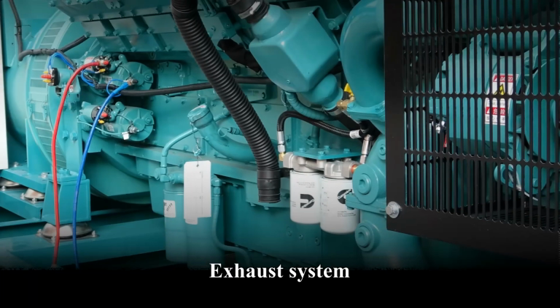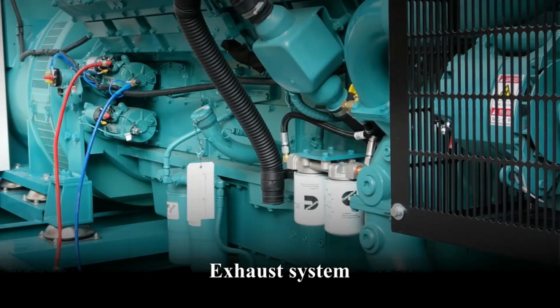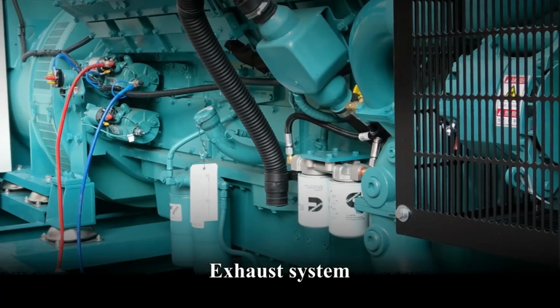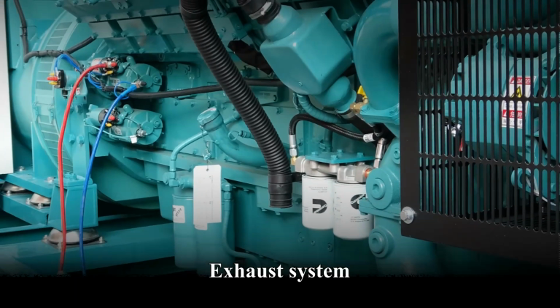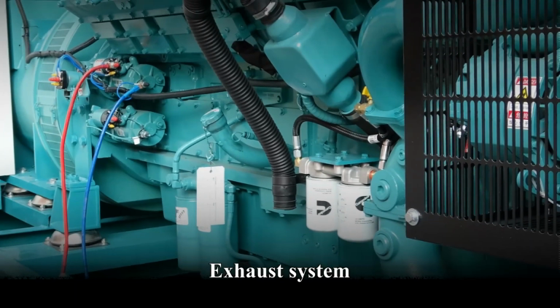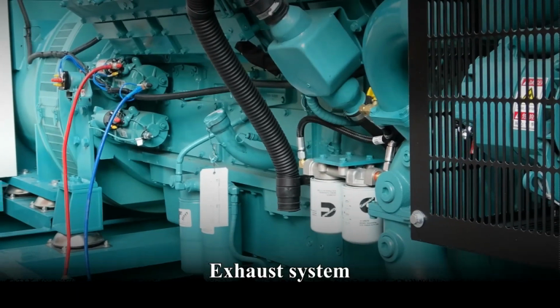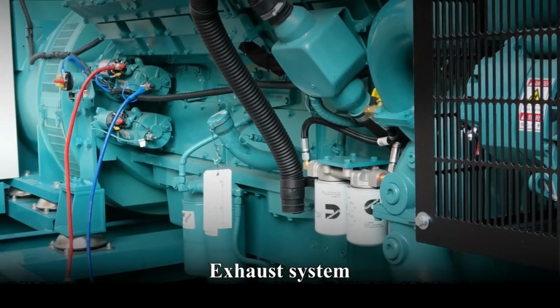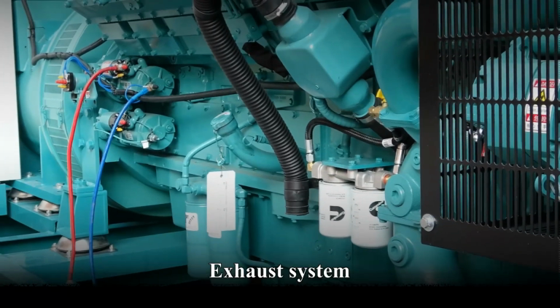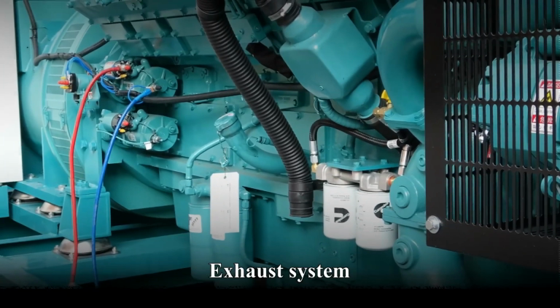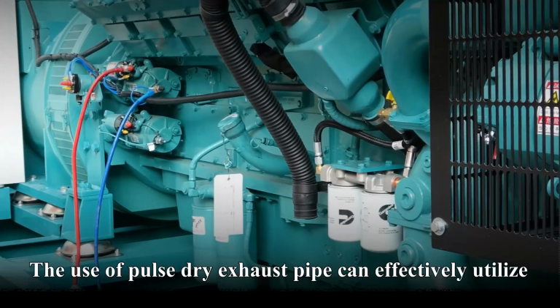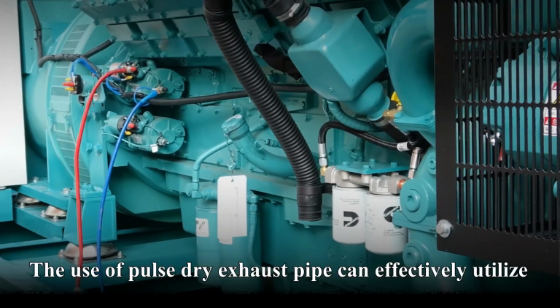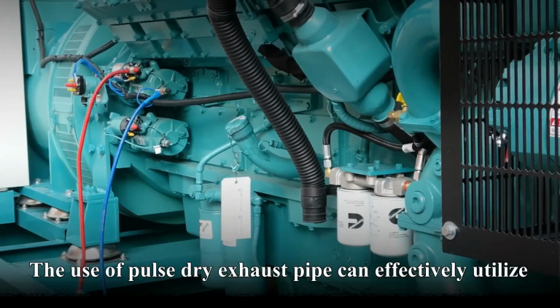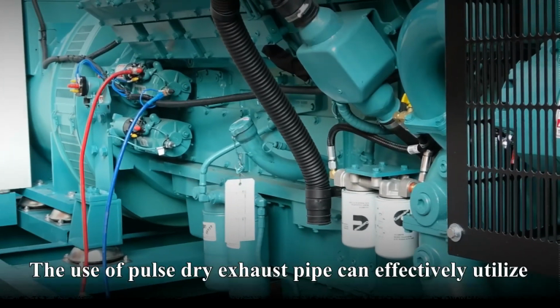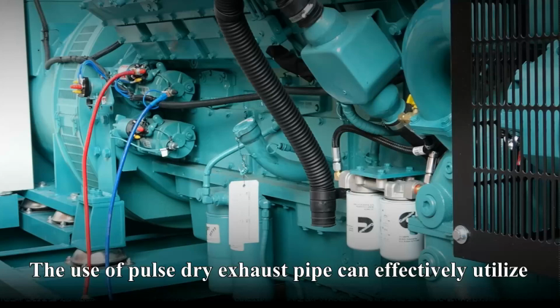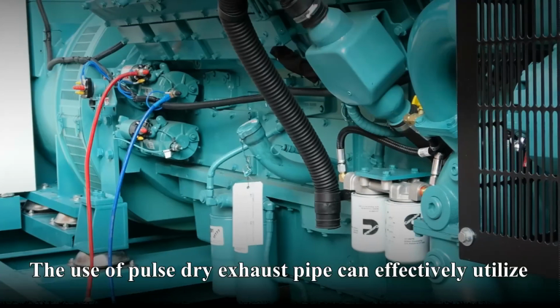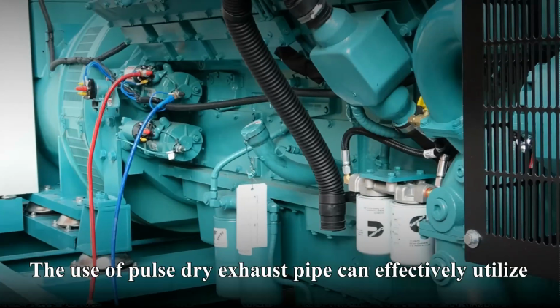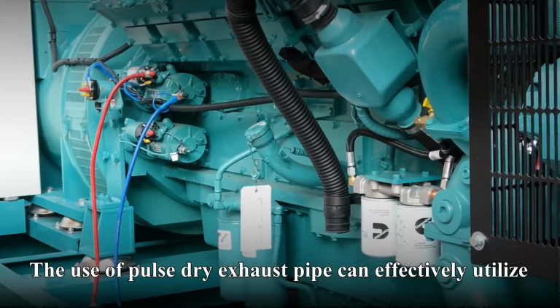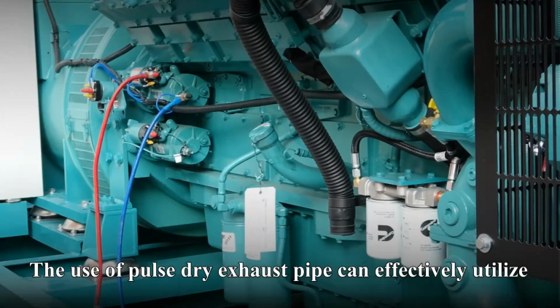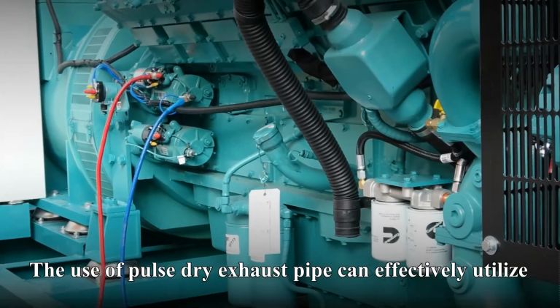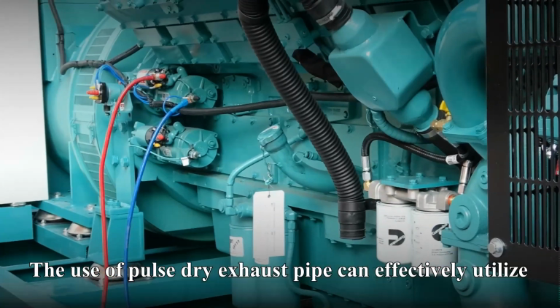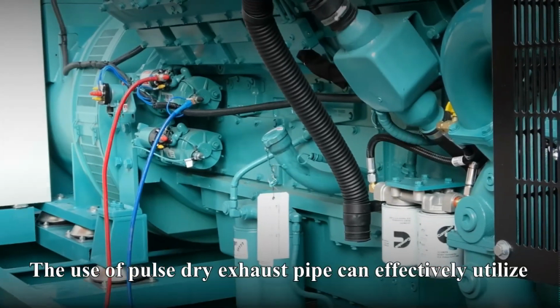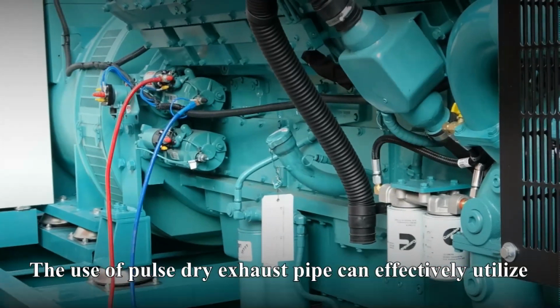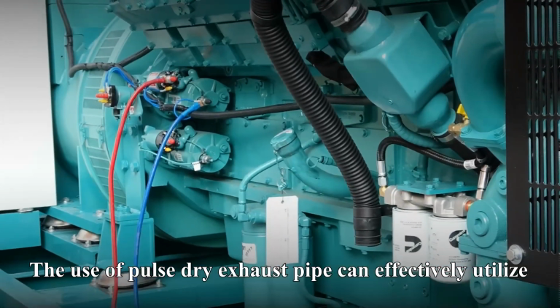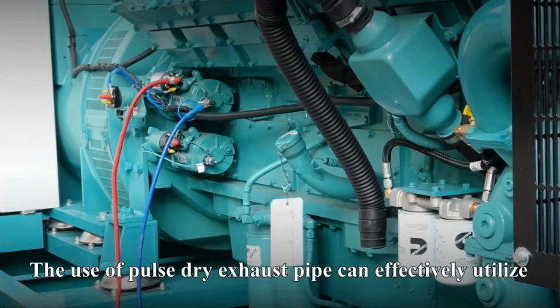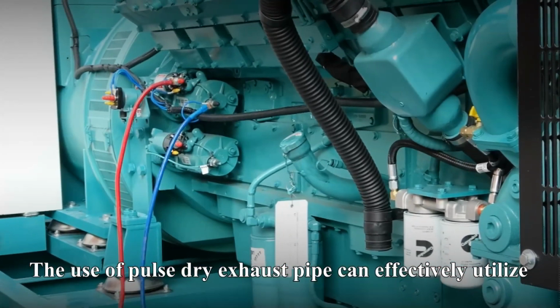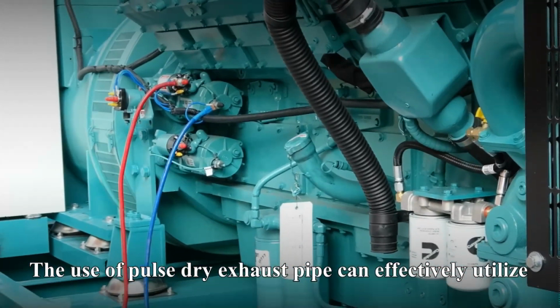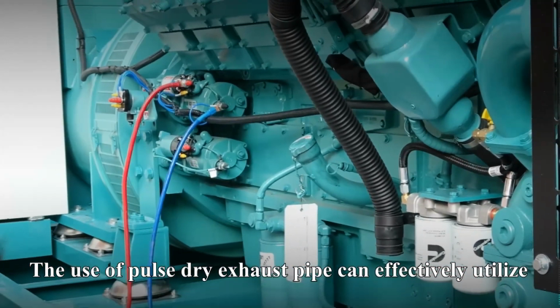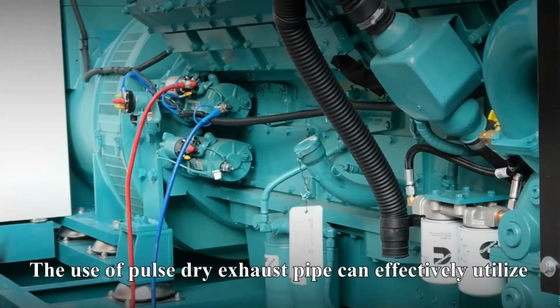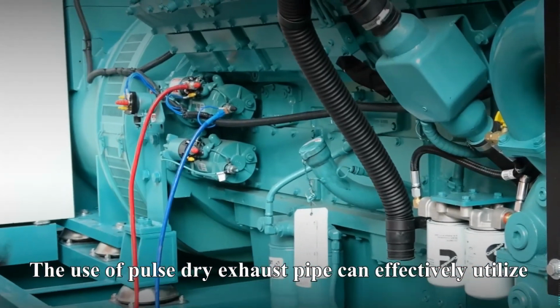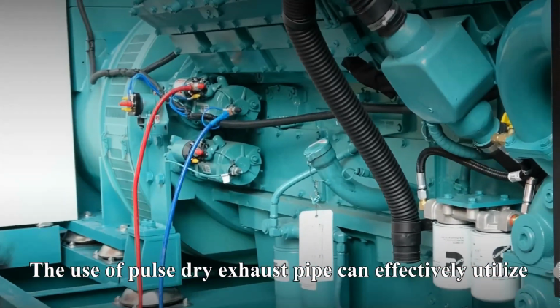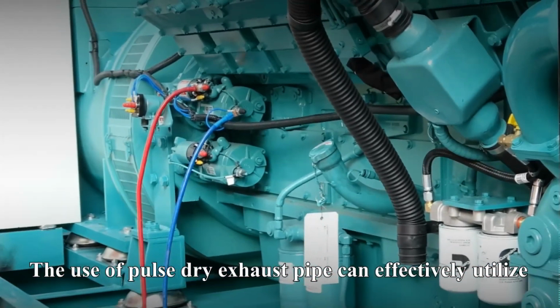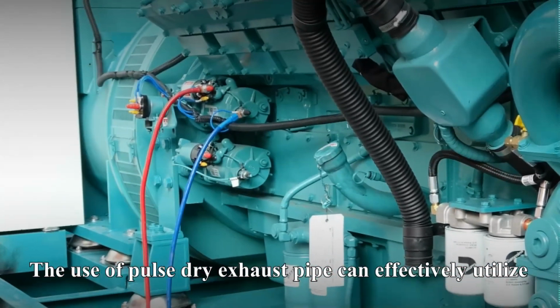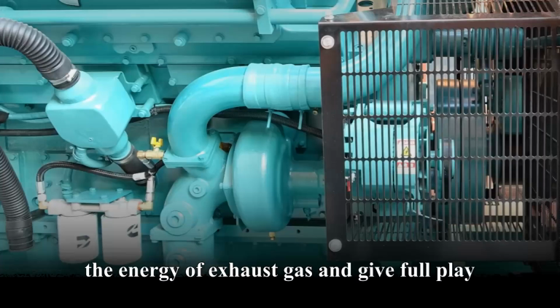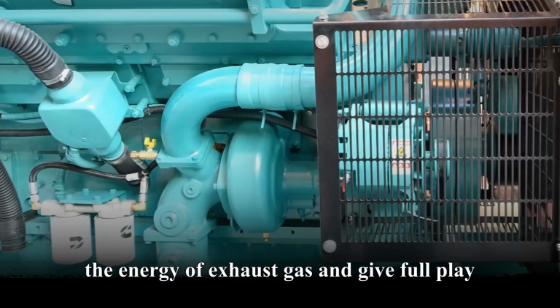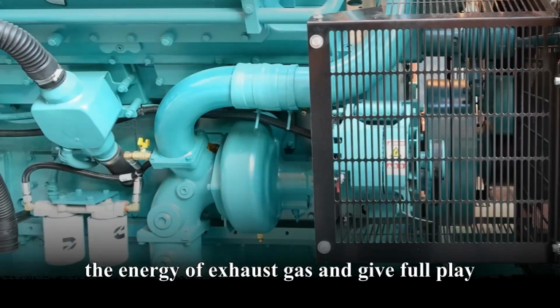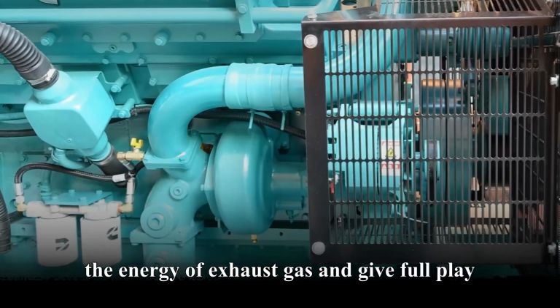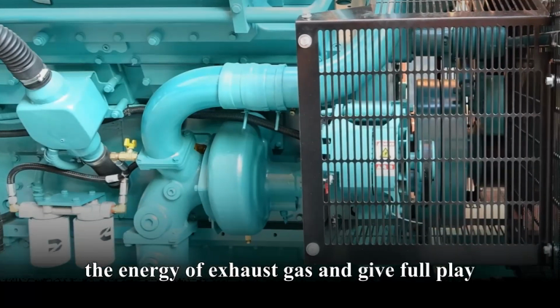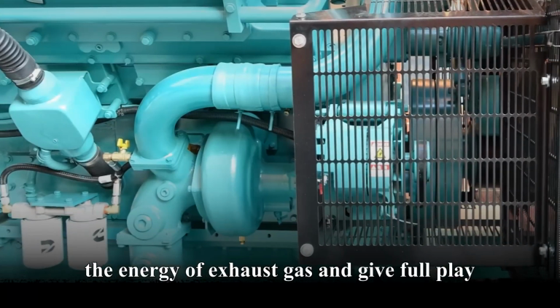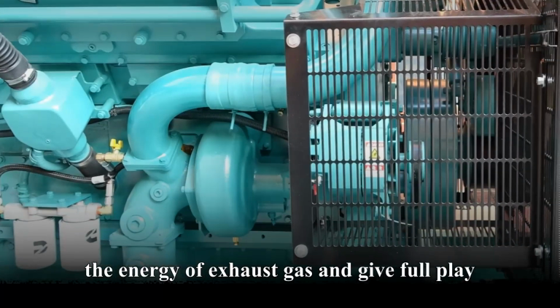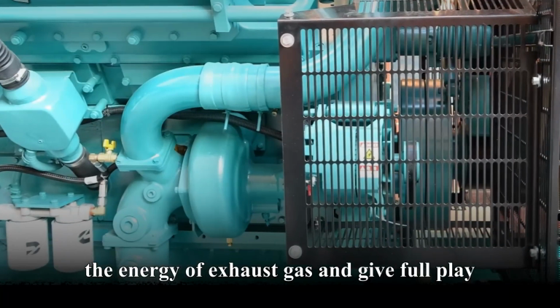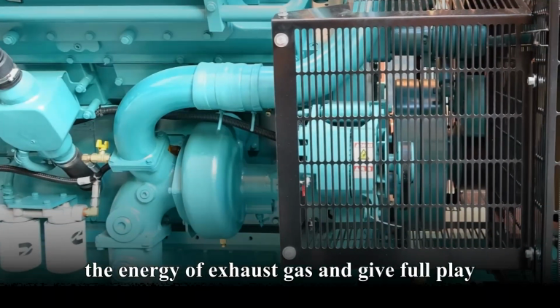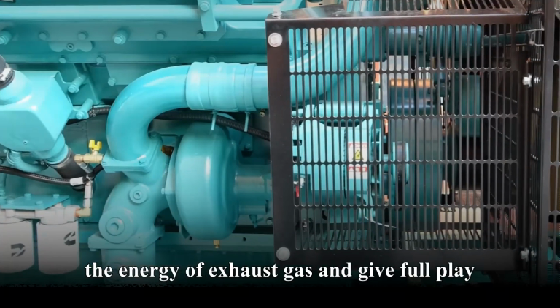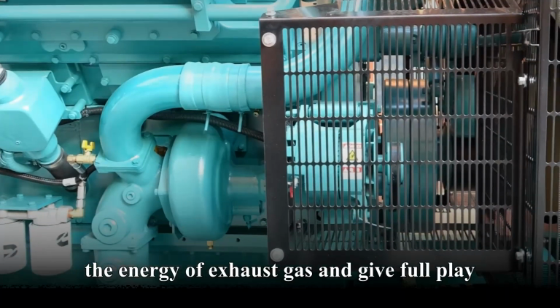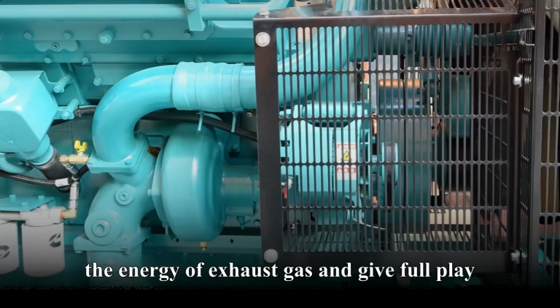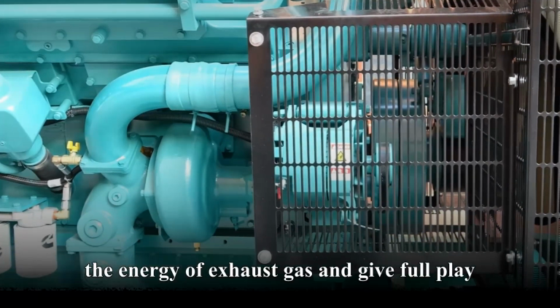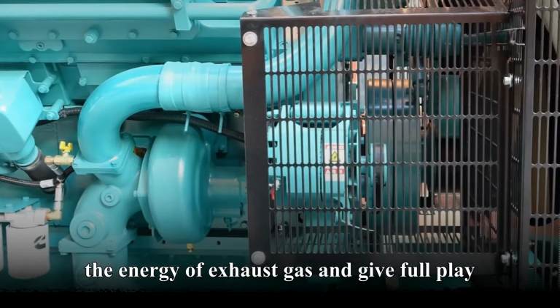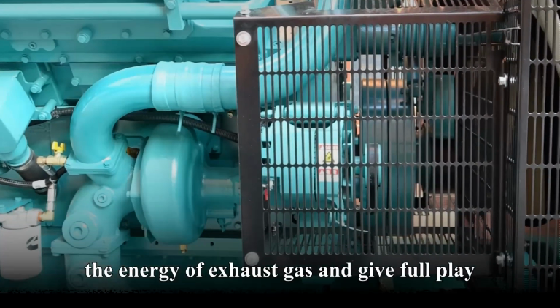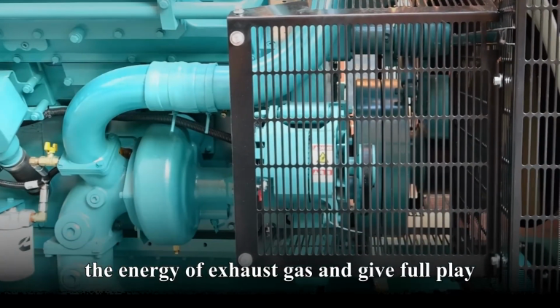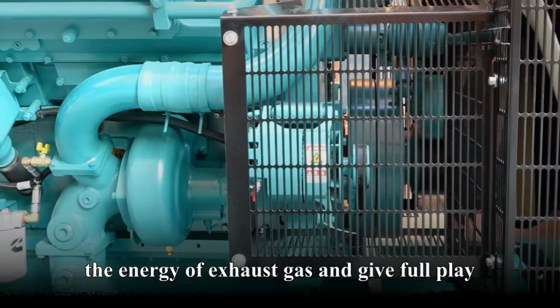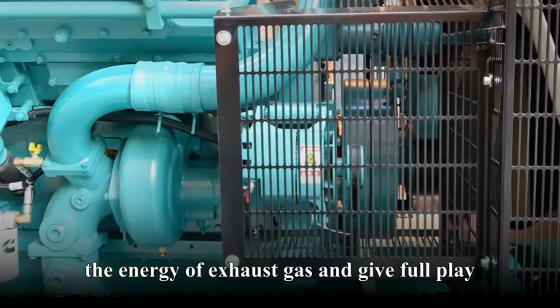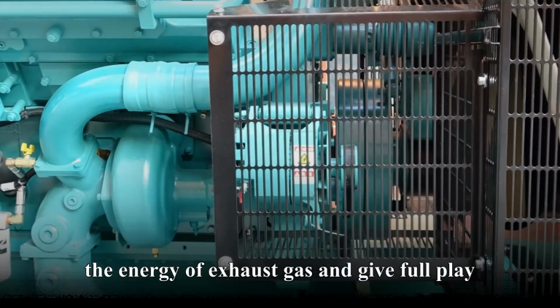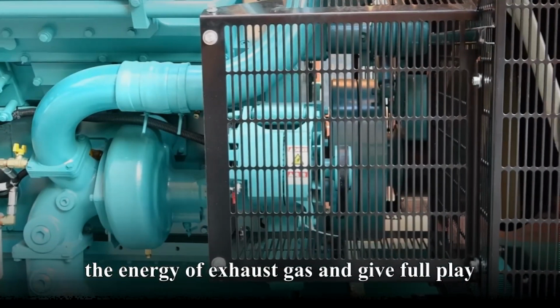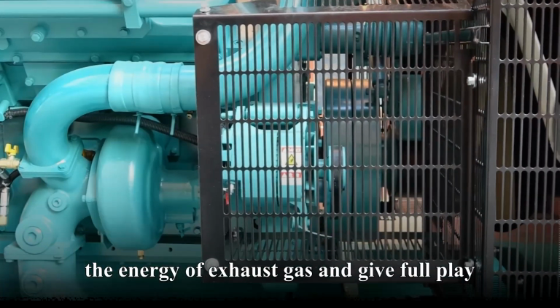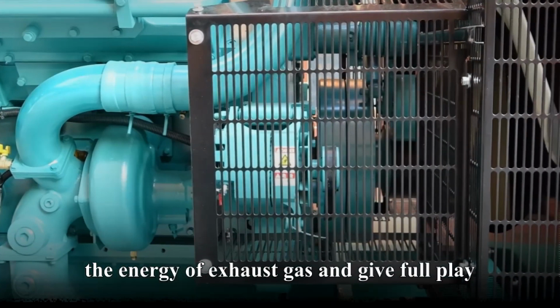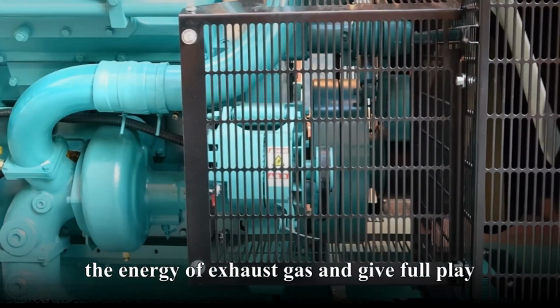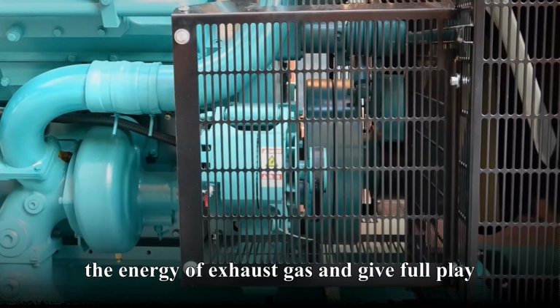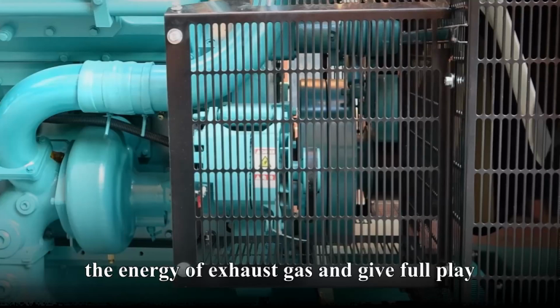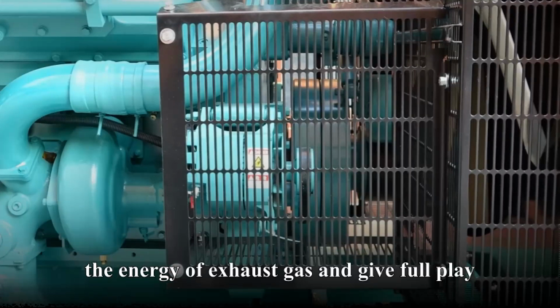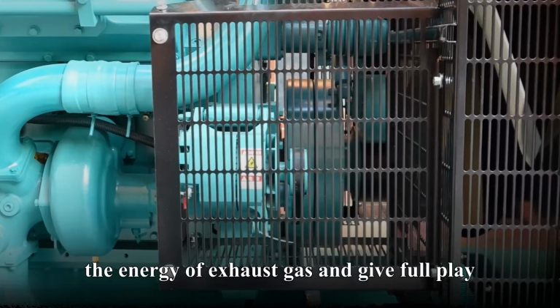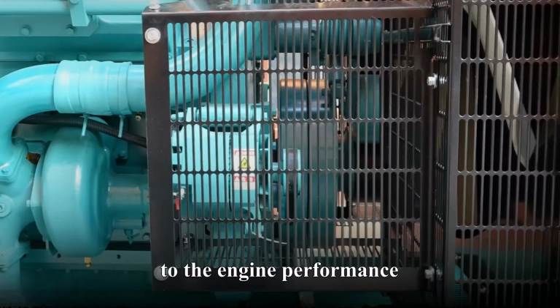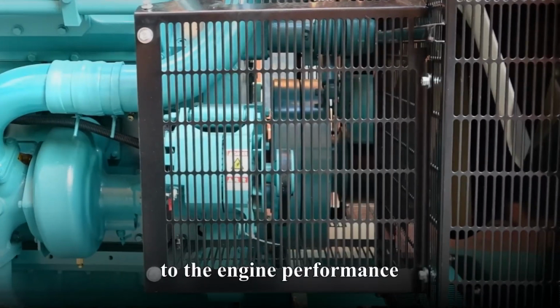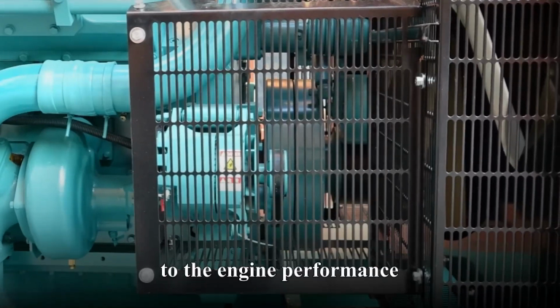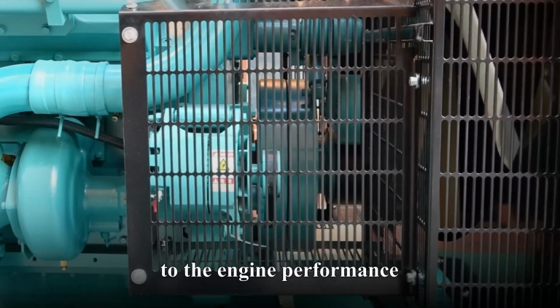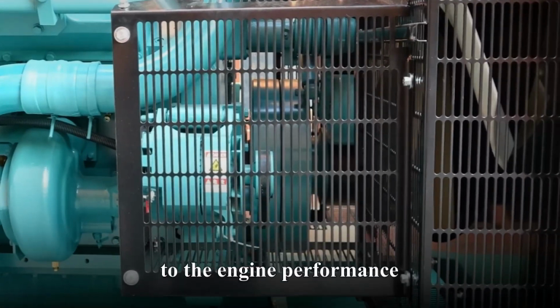Exhaust system: the use of pulse dry exhaust pipe can effectively utilize the energy of exhaust gas, and give full play to the engine performance.